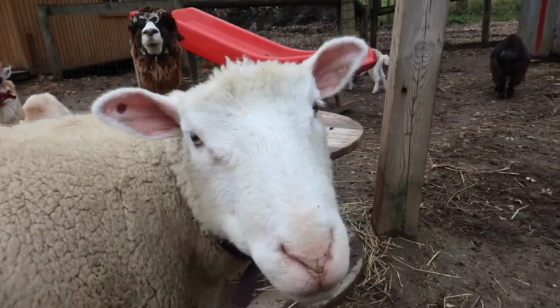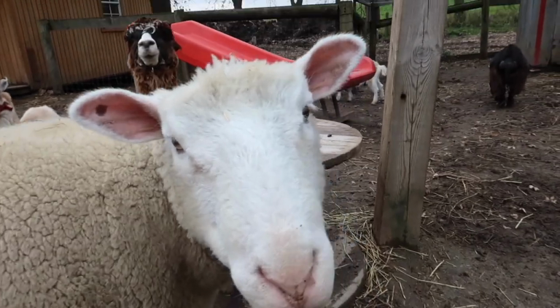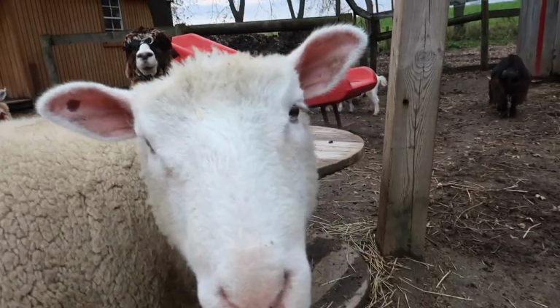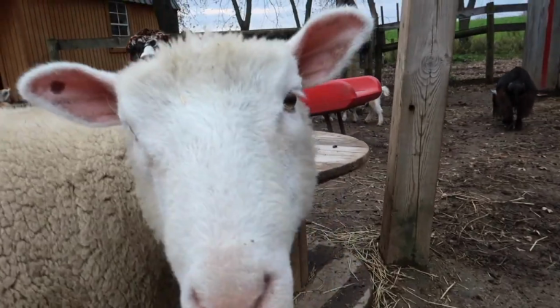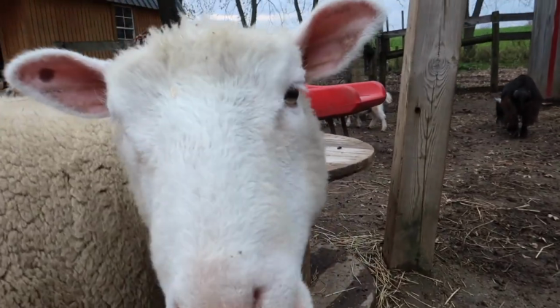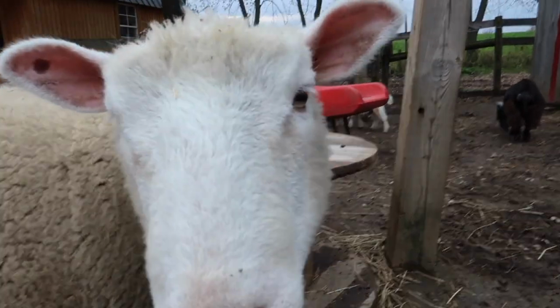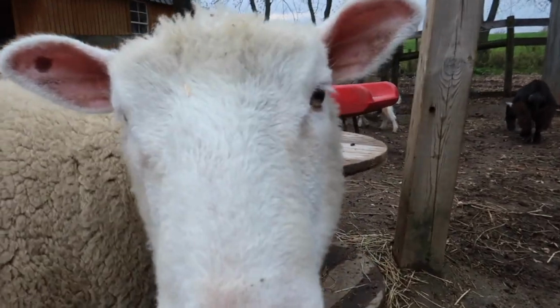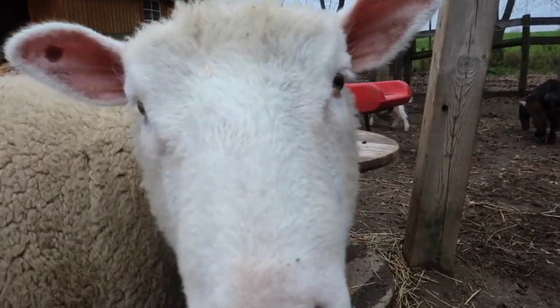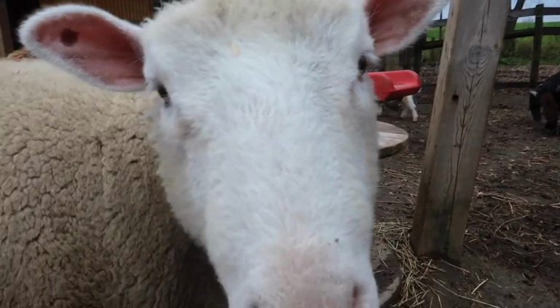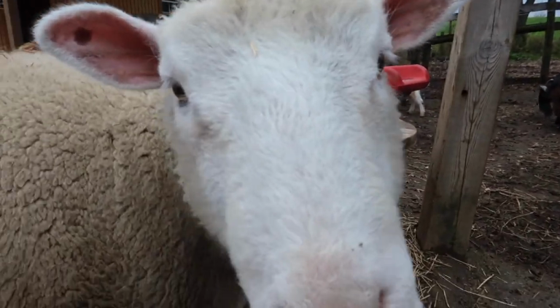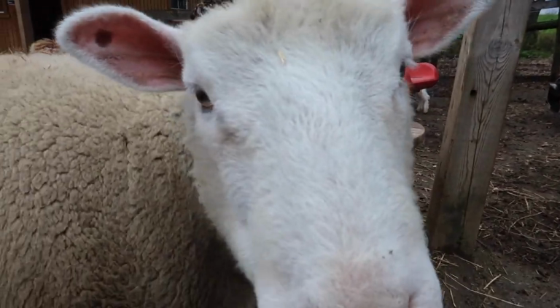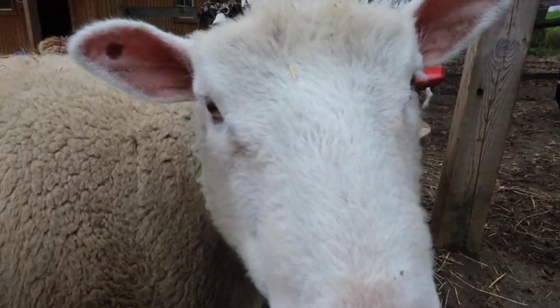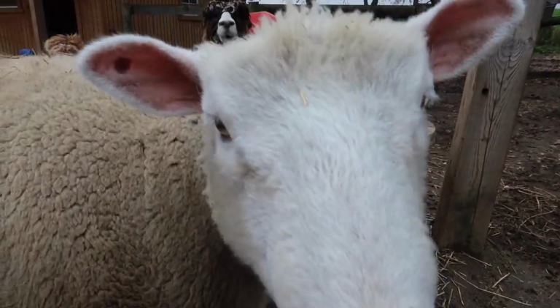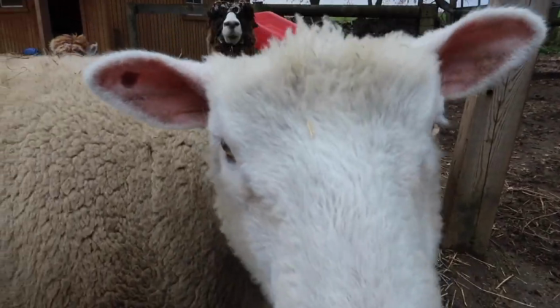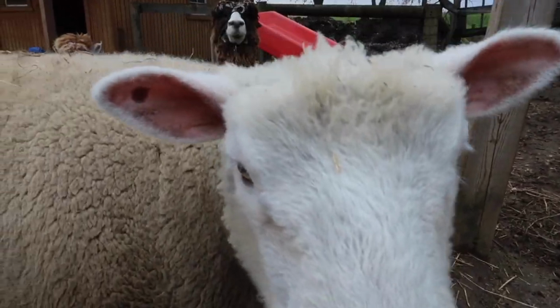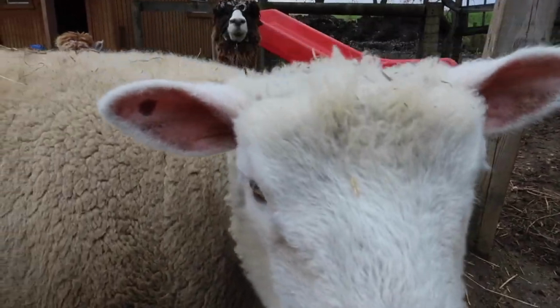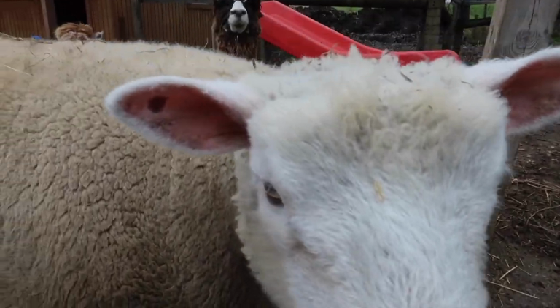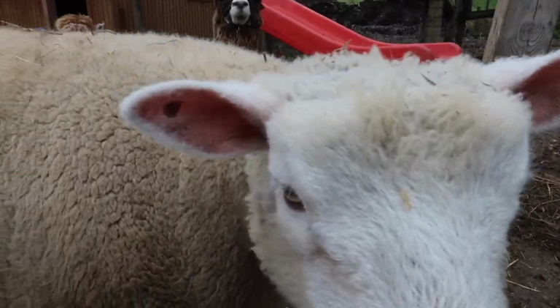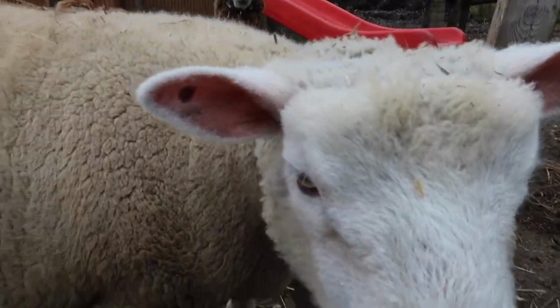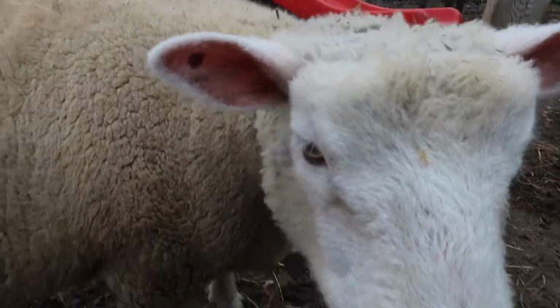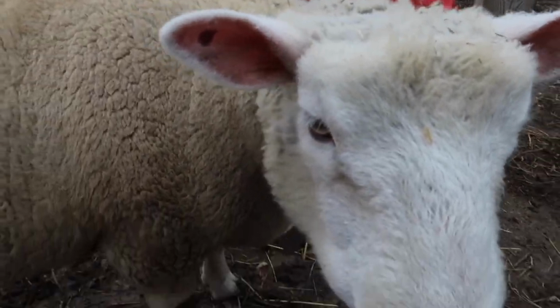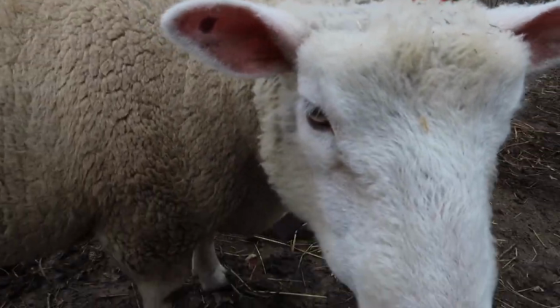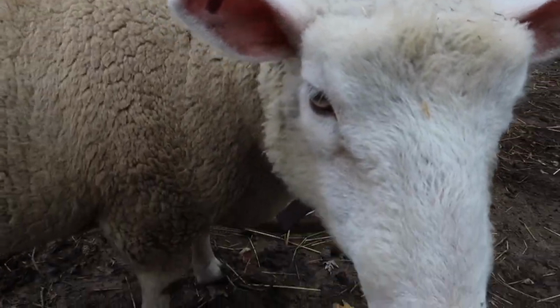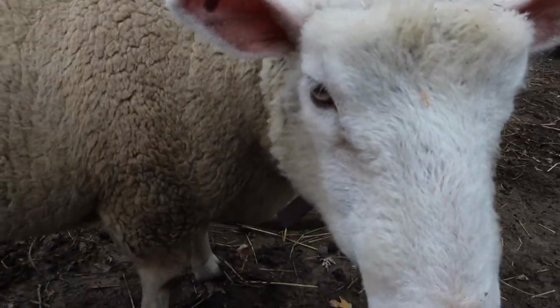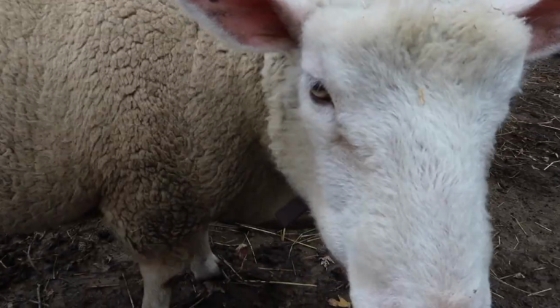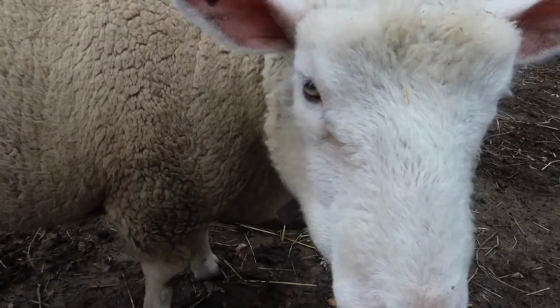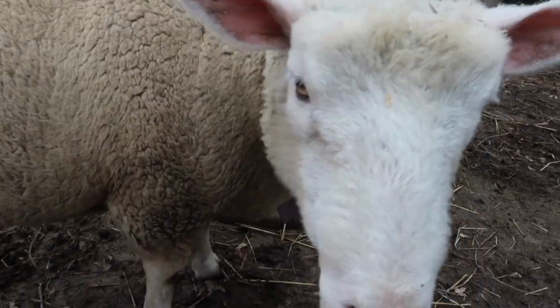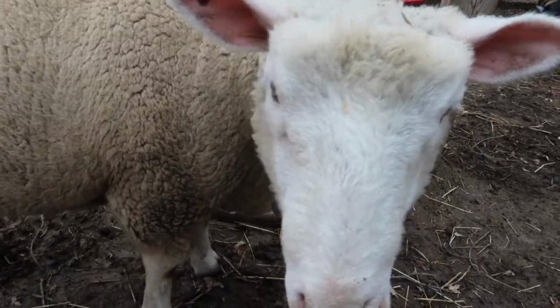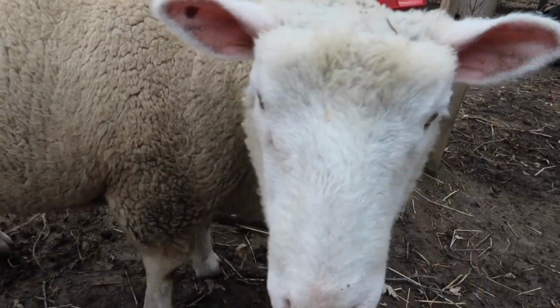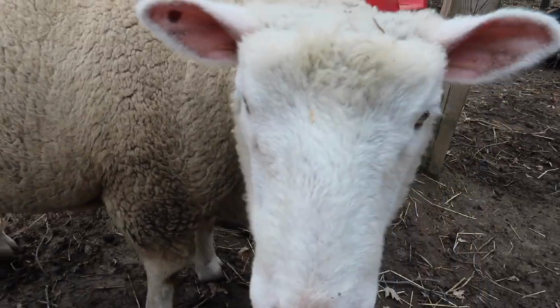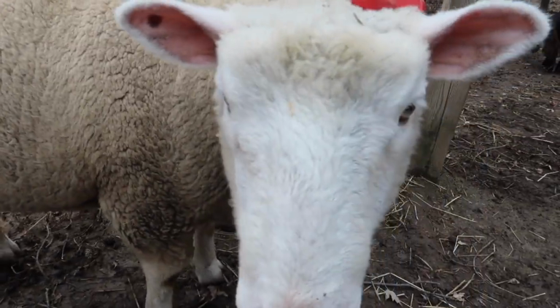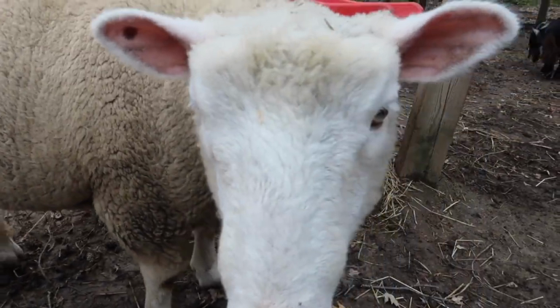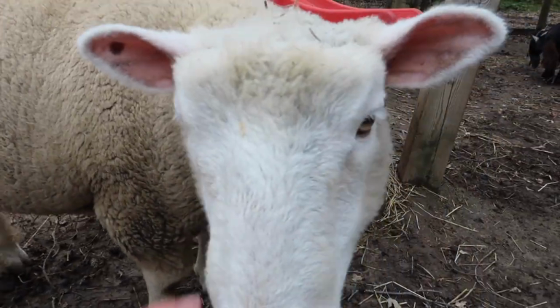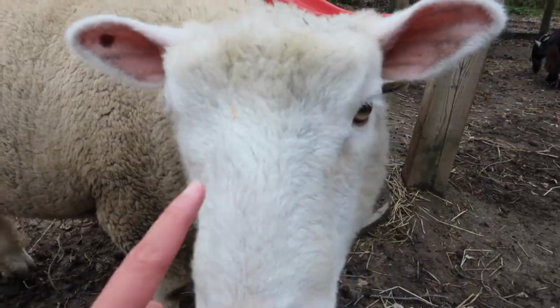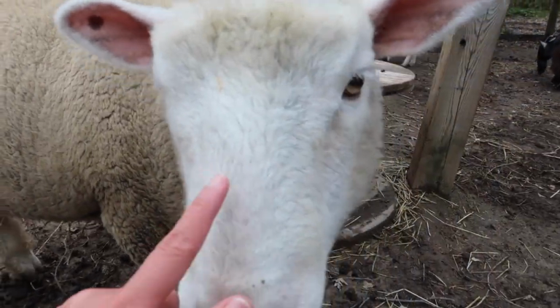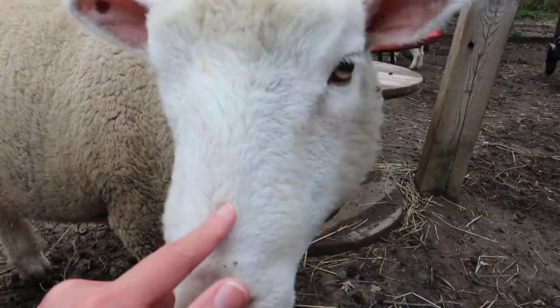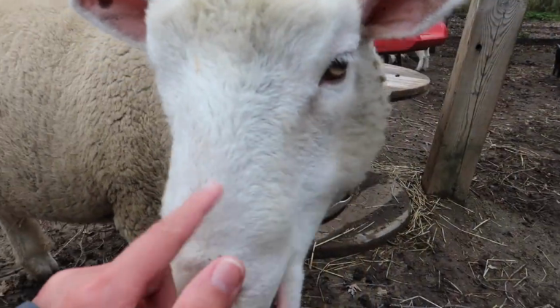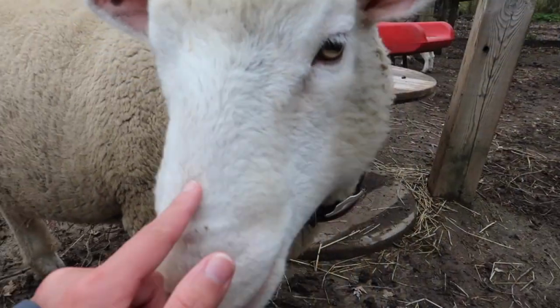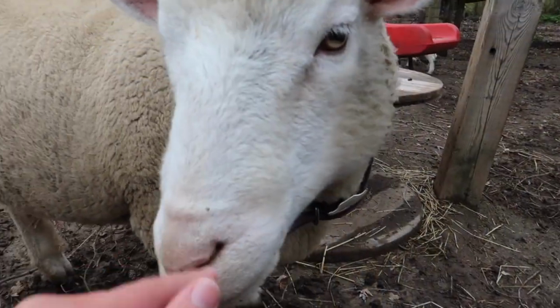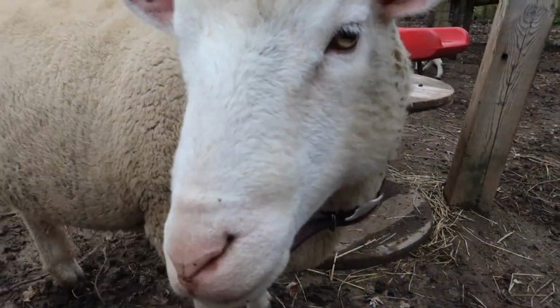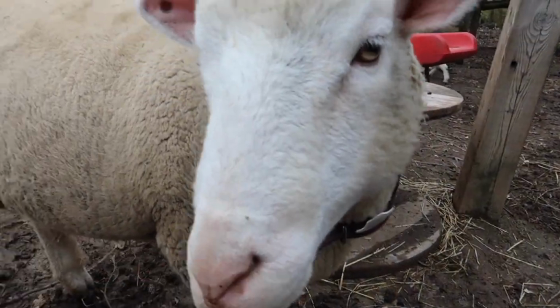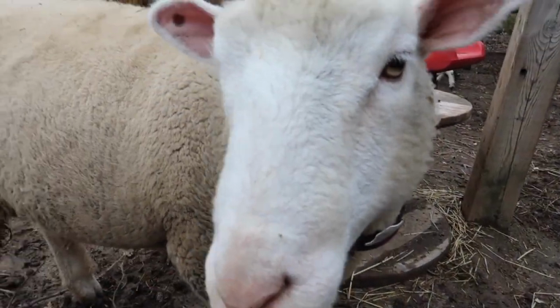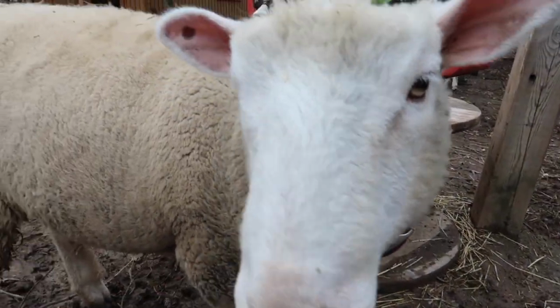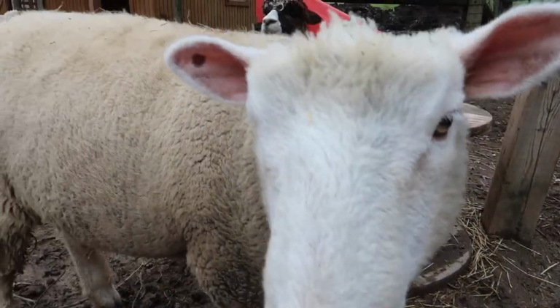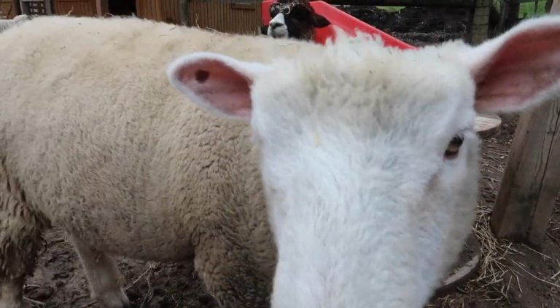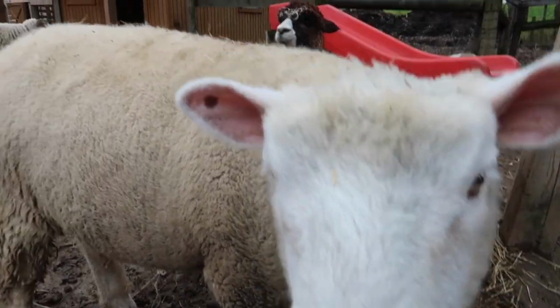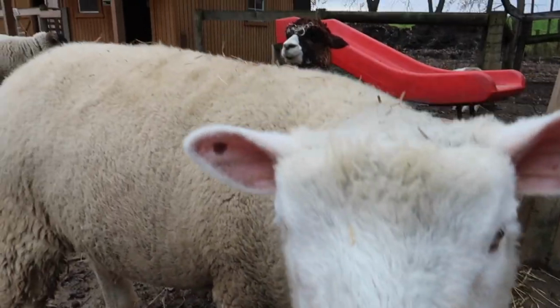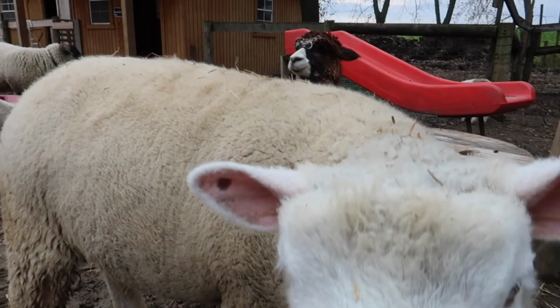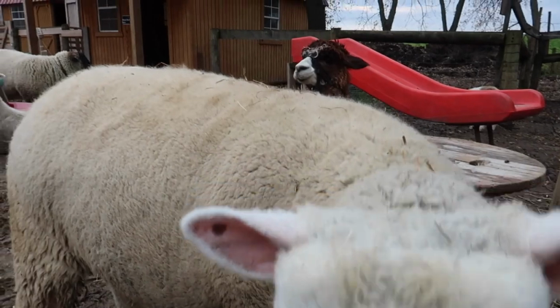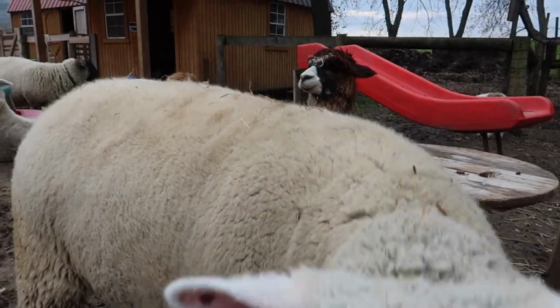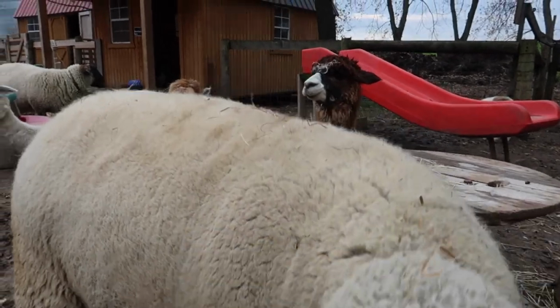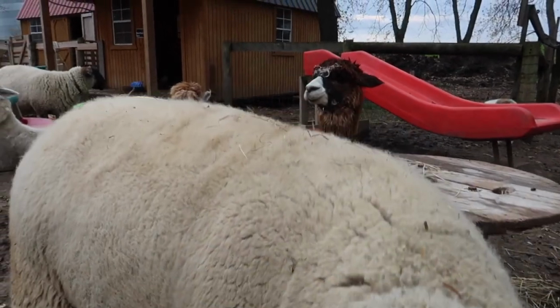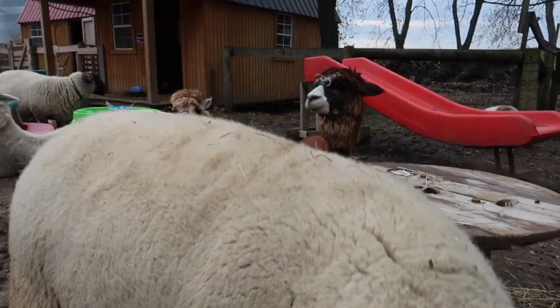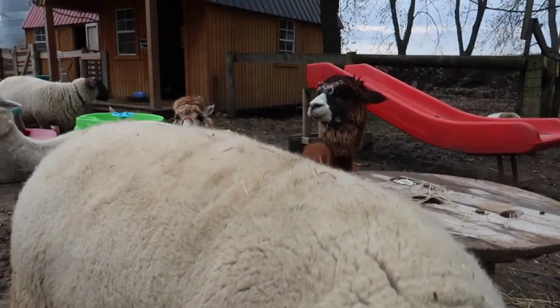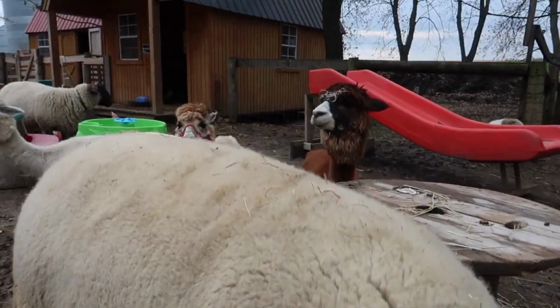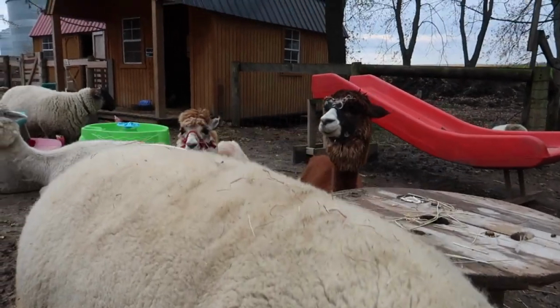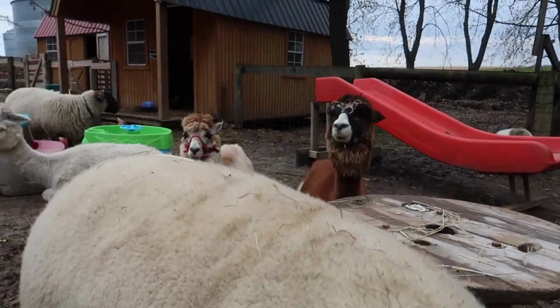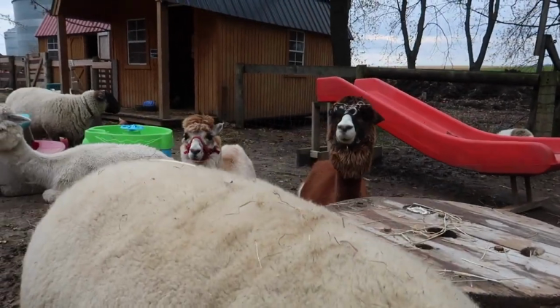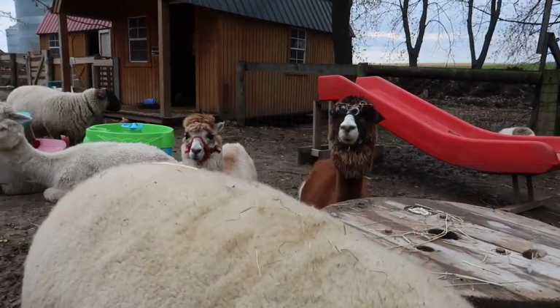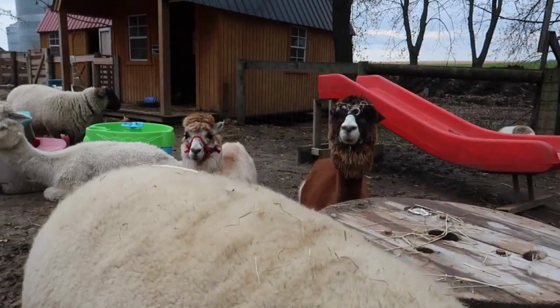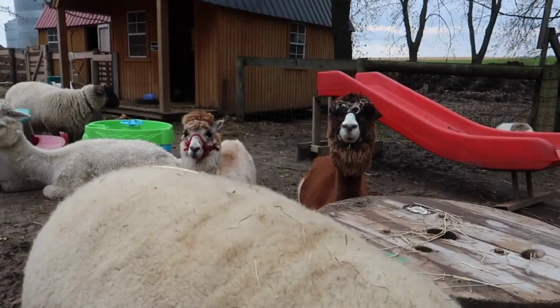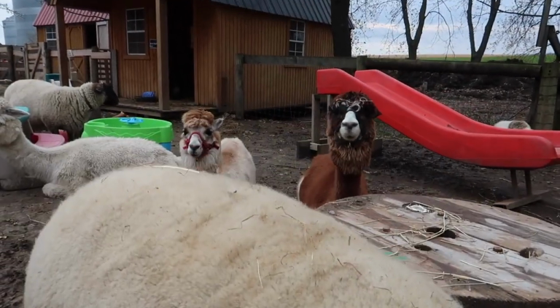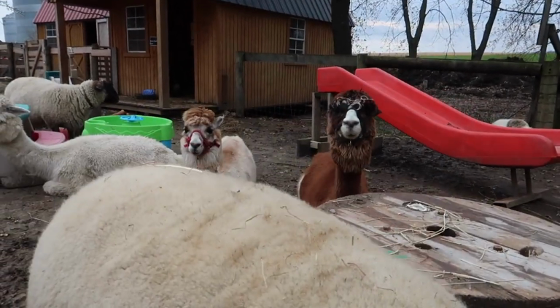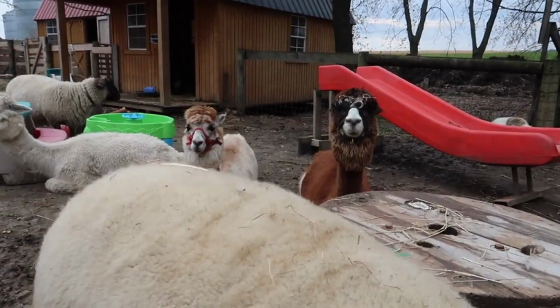This is such a relaxed sheep. Hi buddy. And those alpacas too.